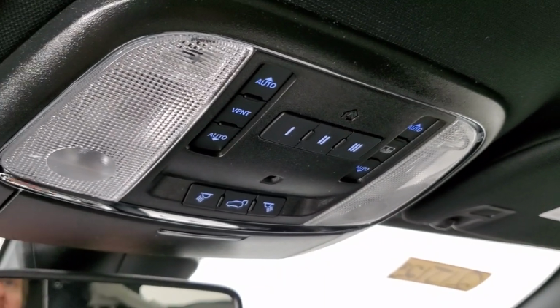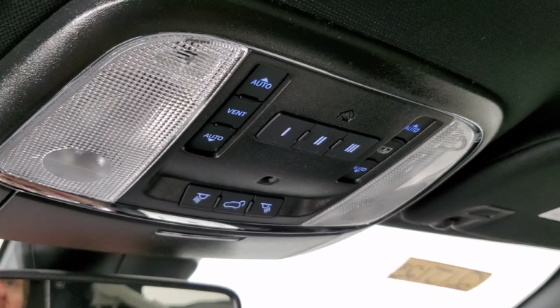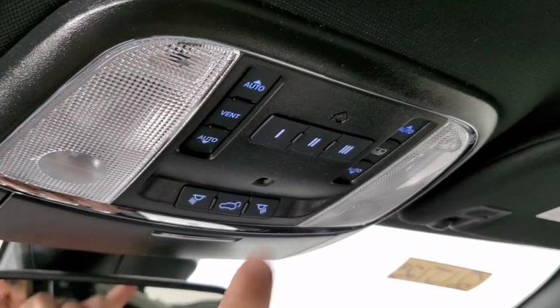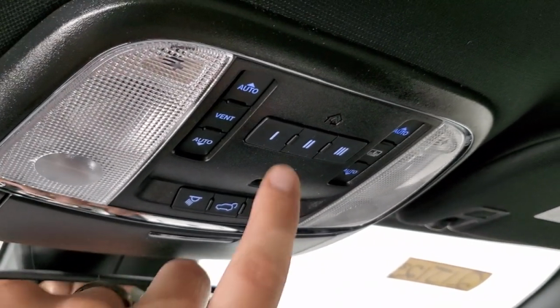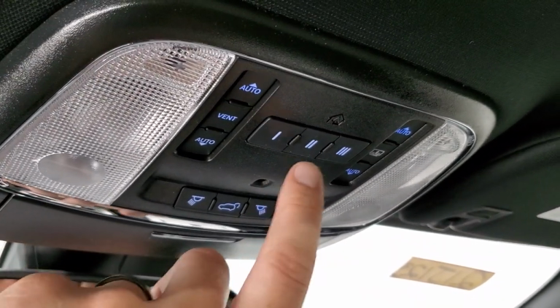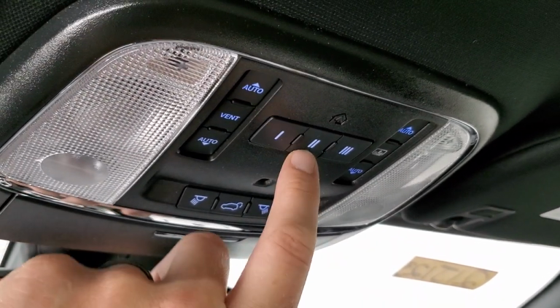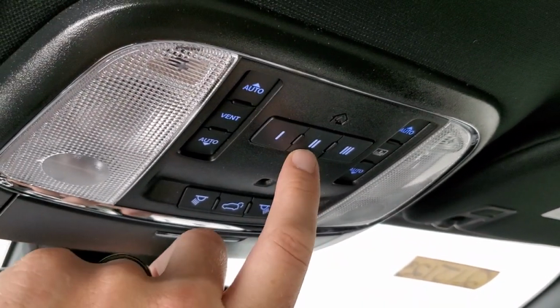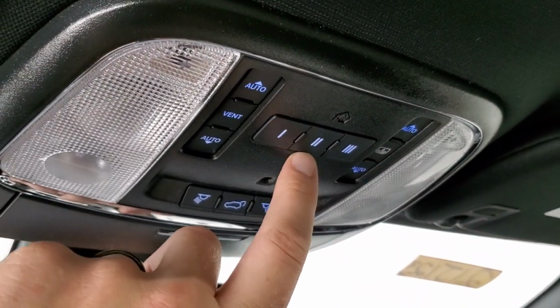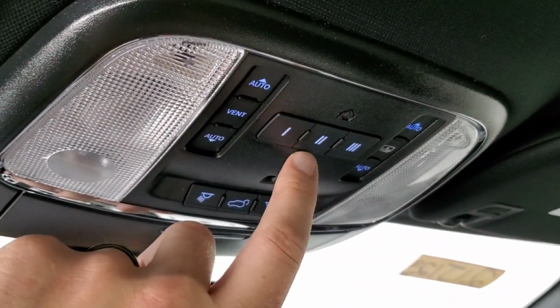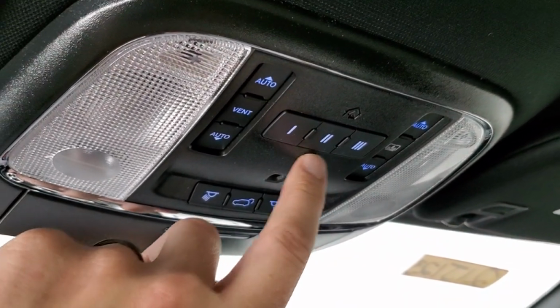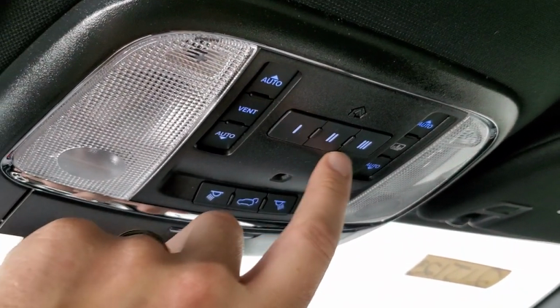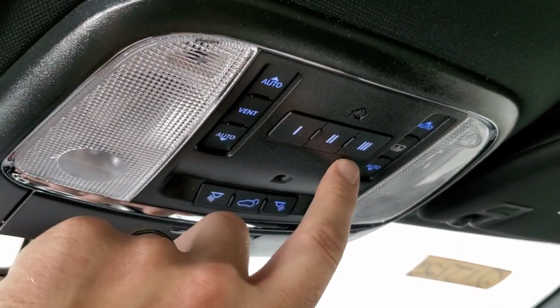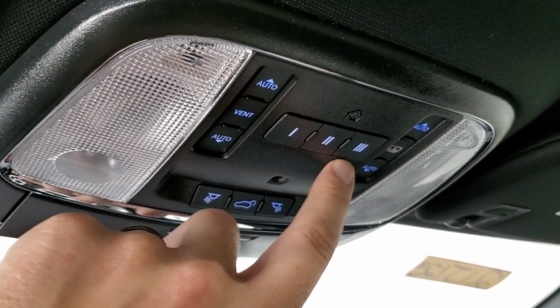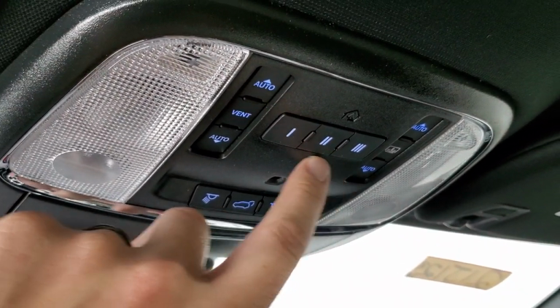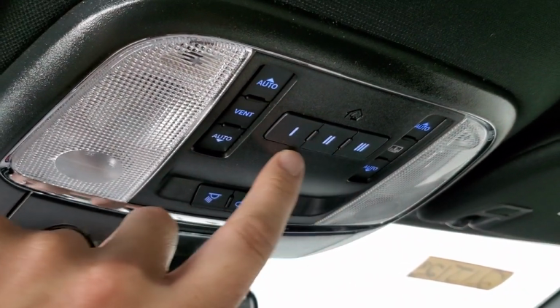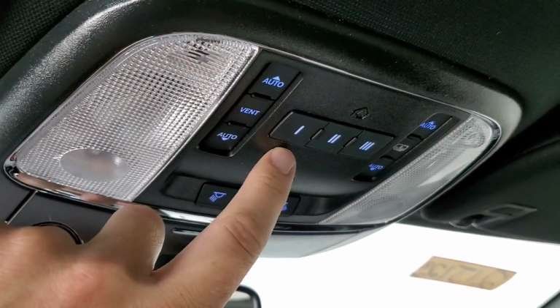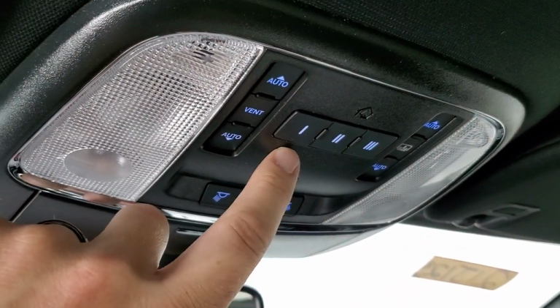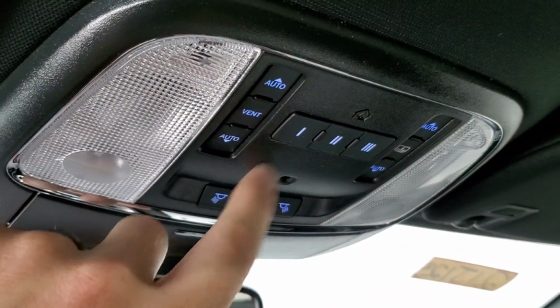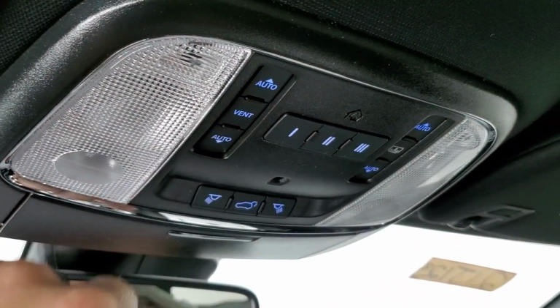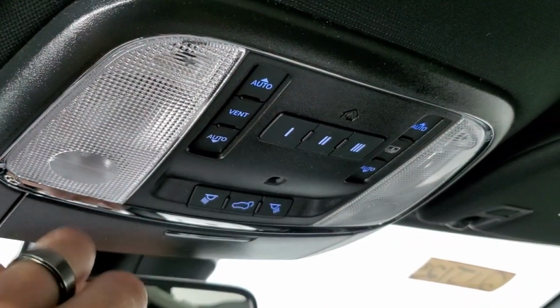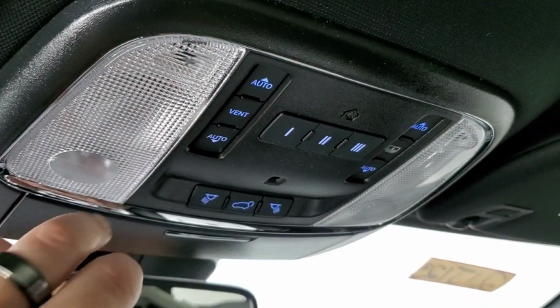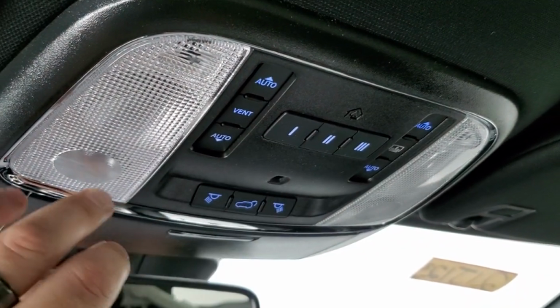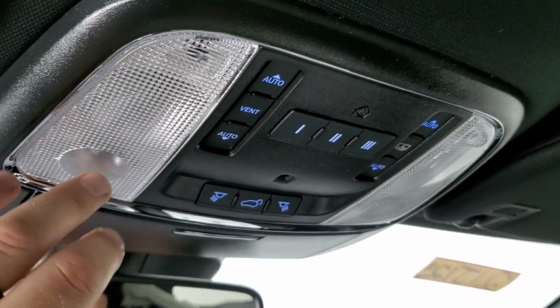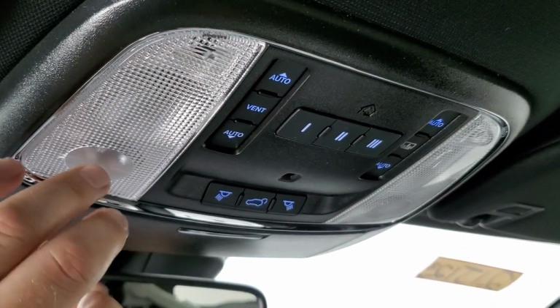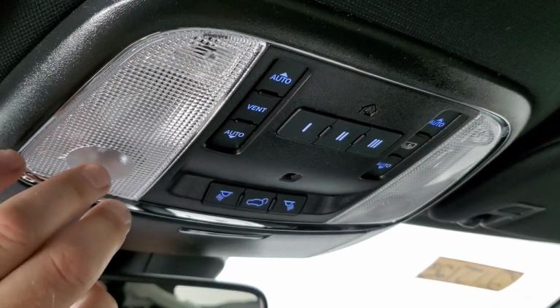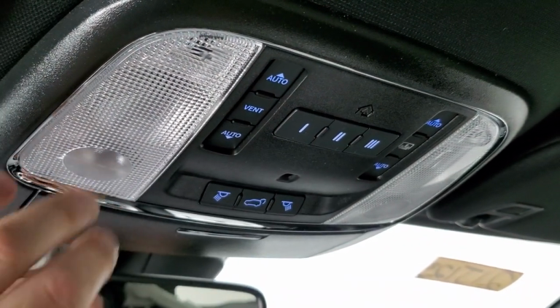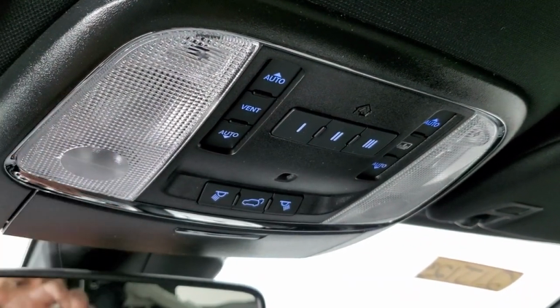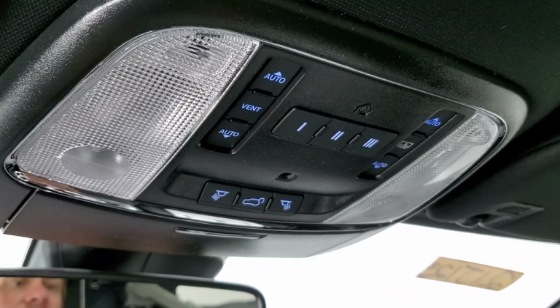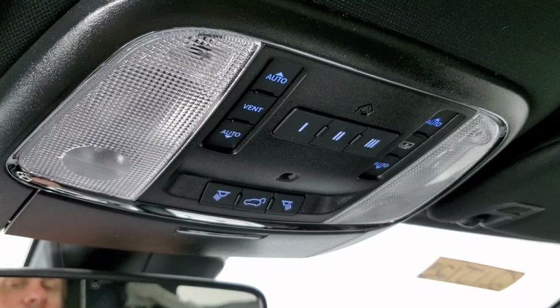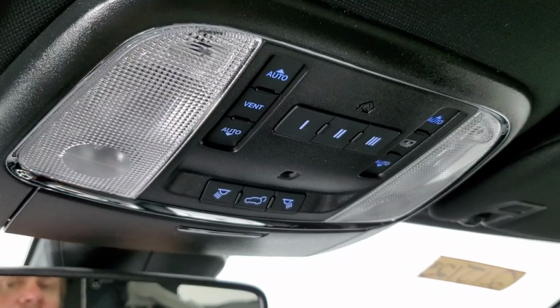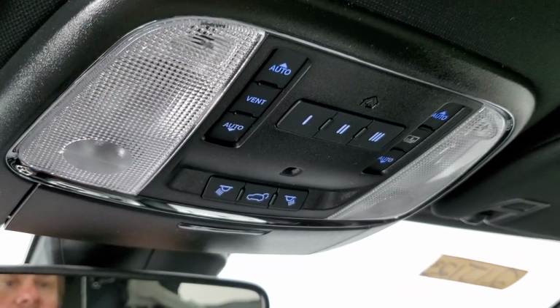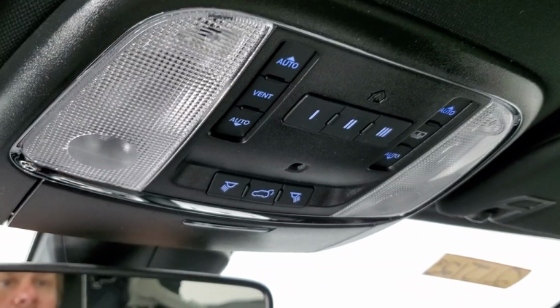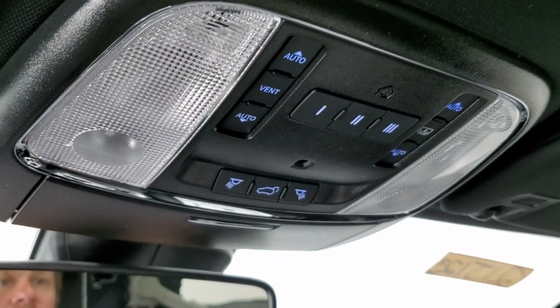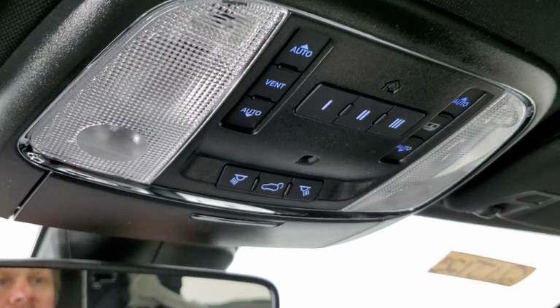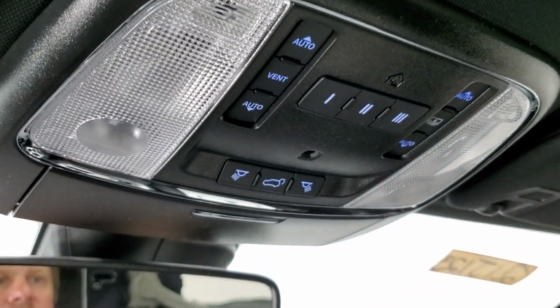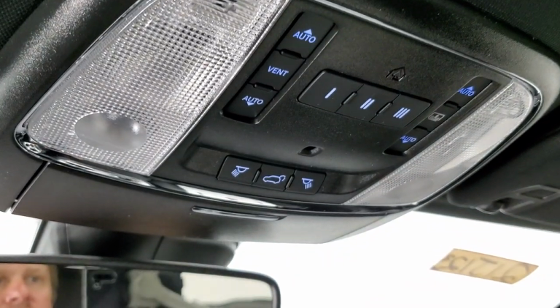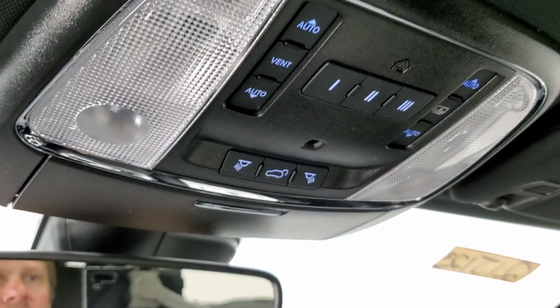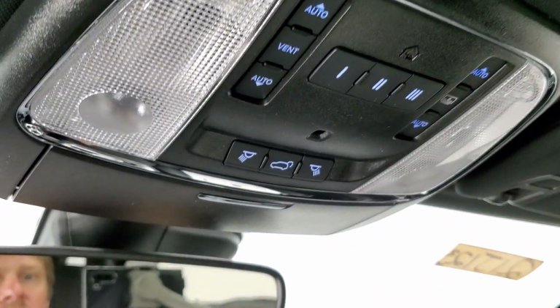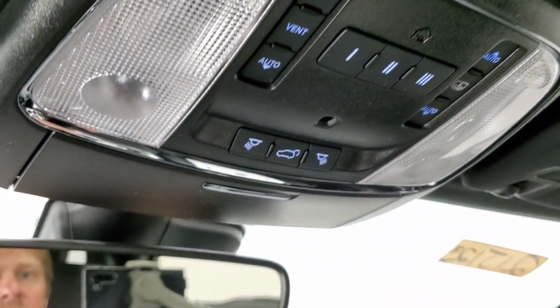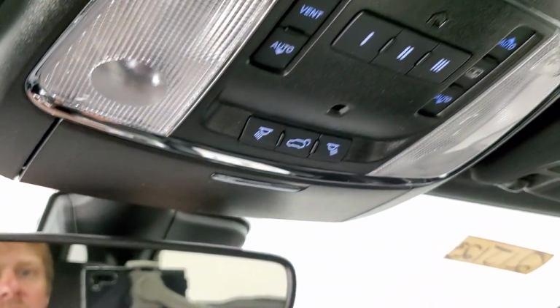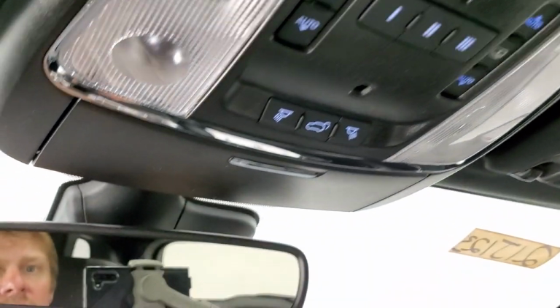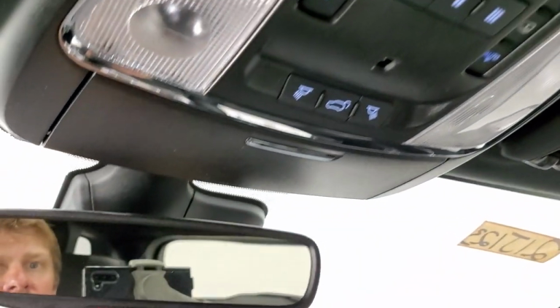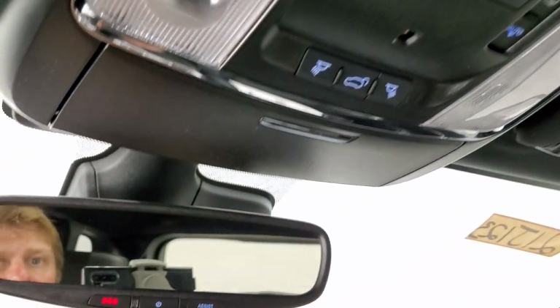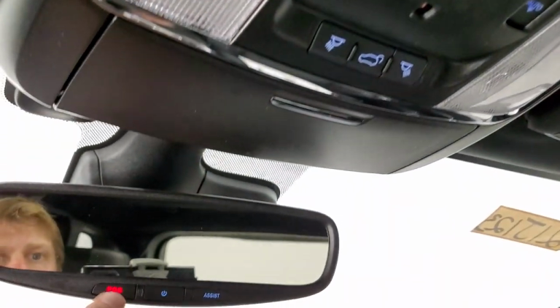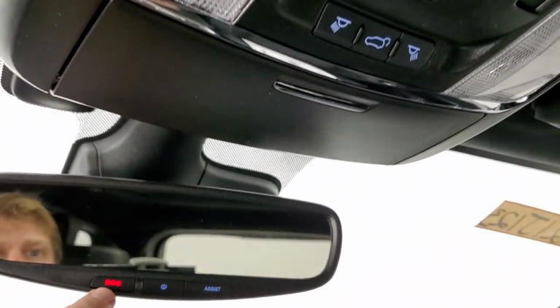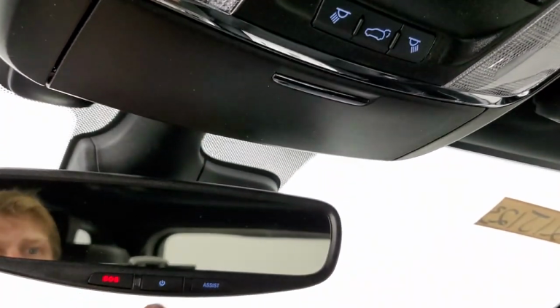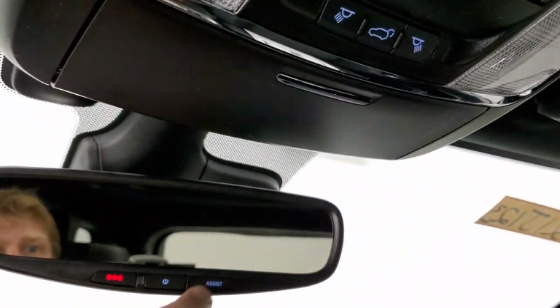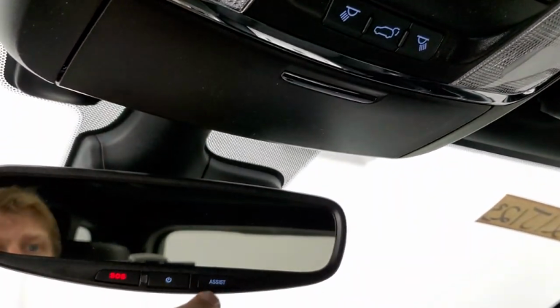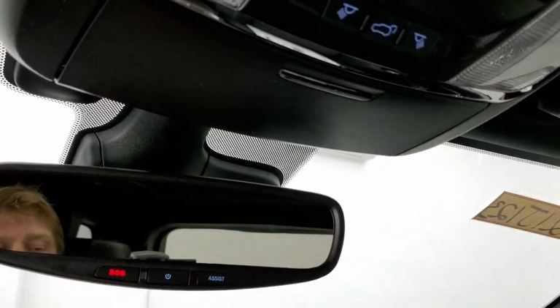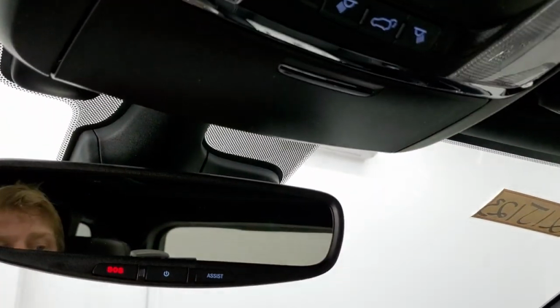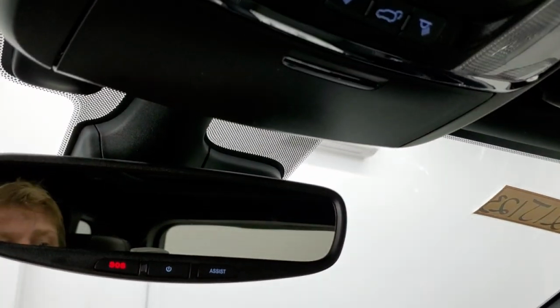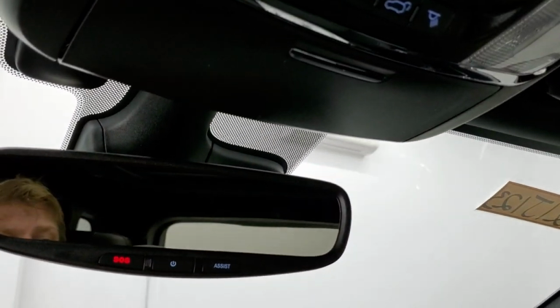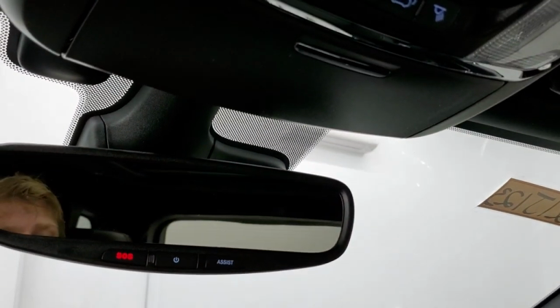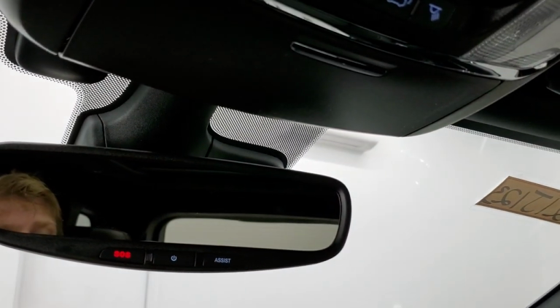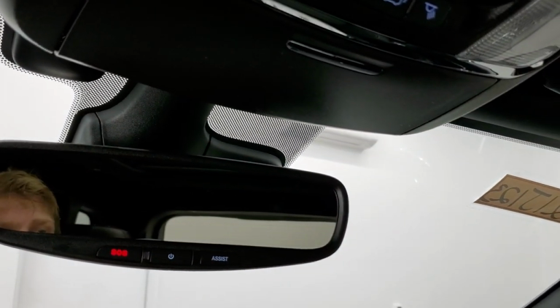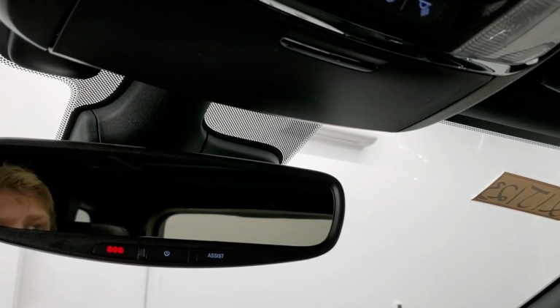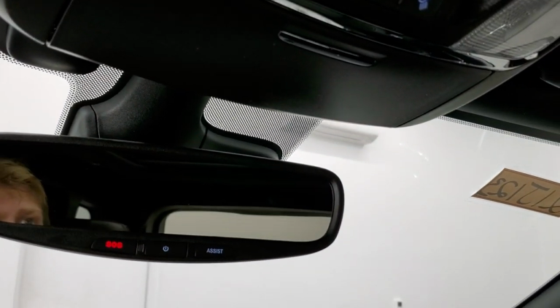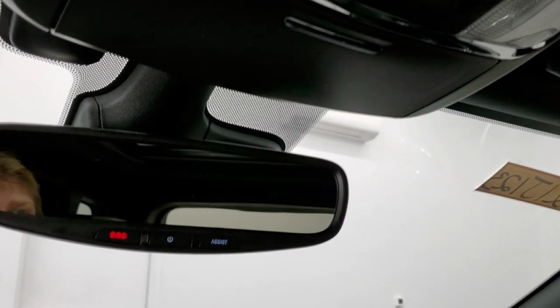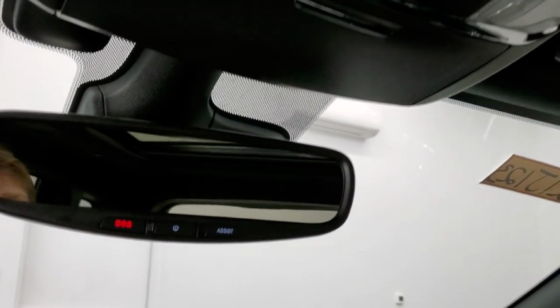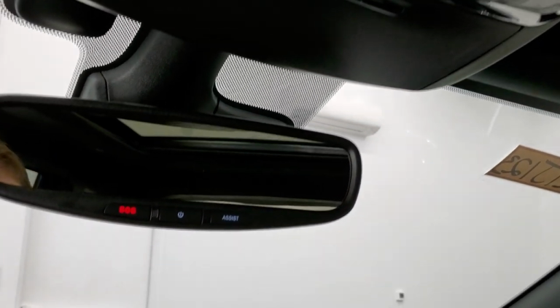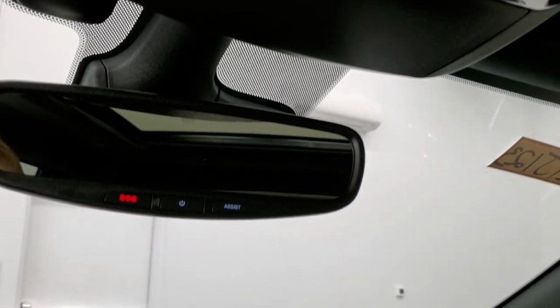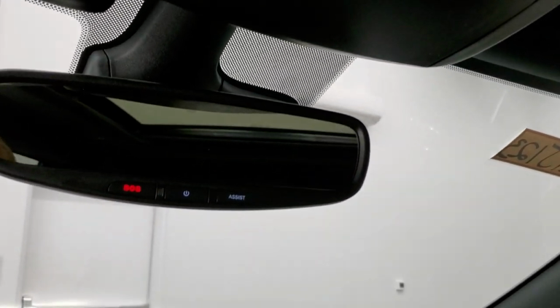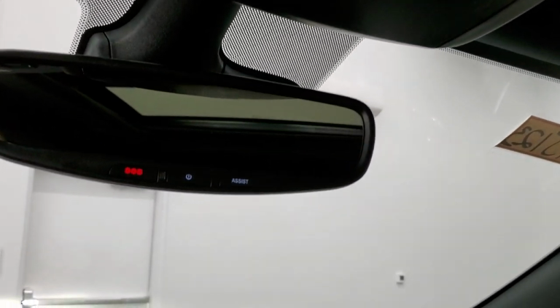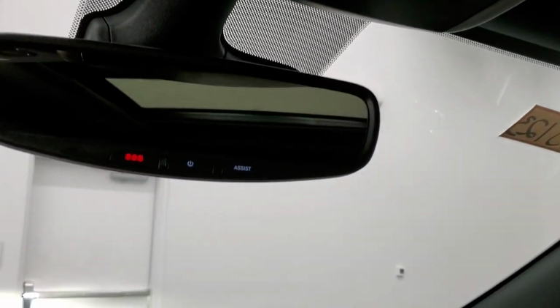Here are your HomeLink buttons for your garage door and security systems, map lights, and then your SOS and assist buttons are right there.